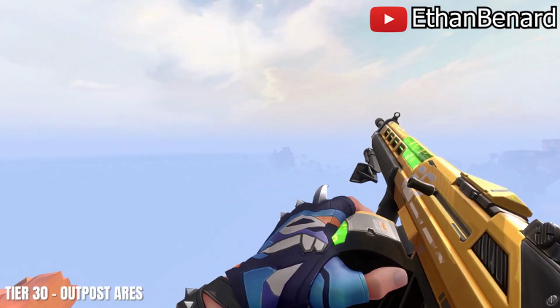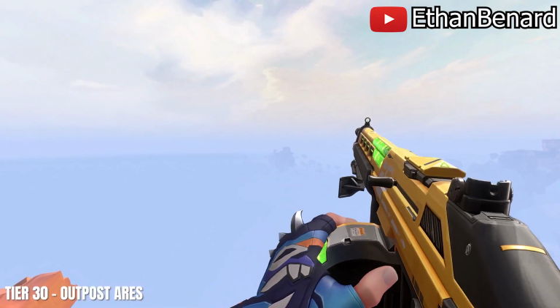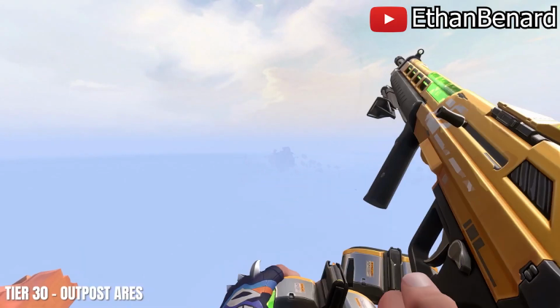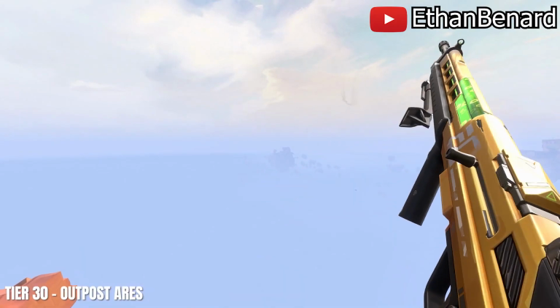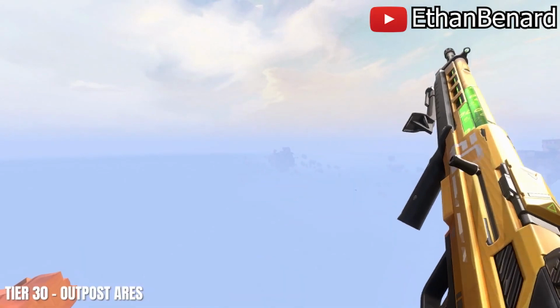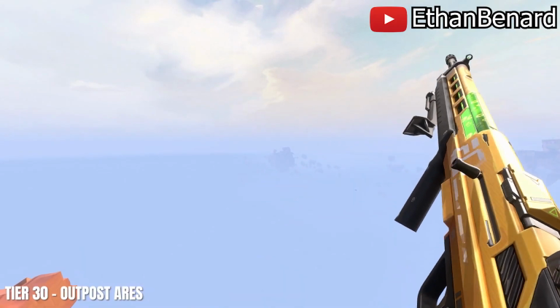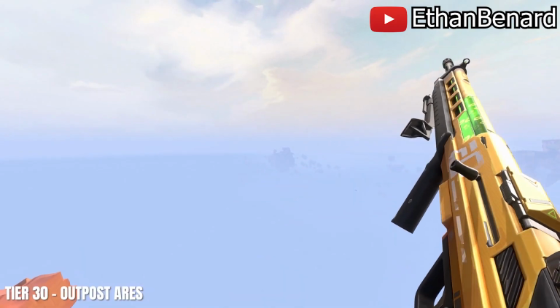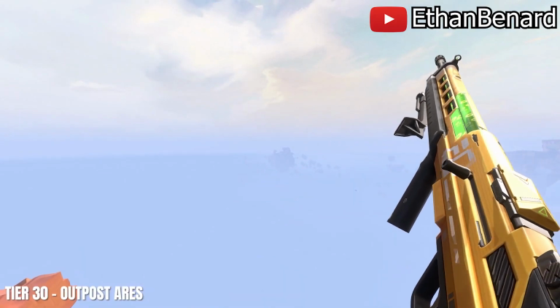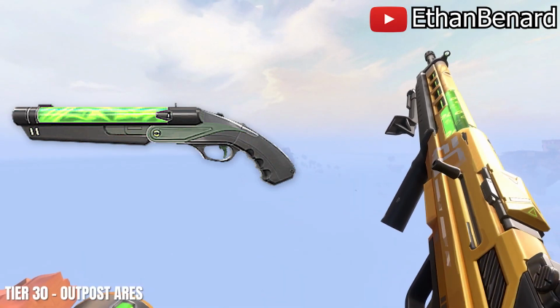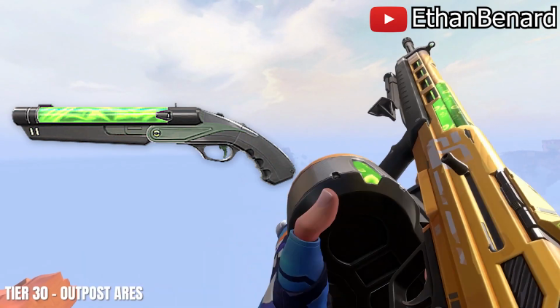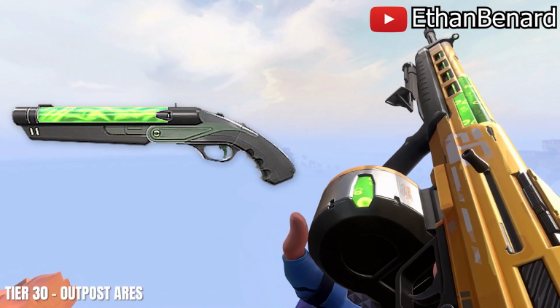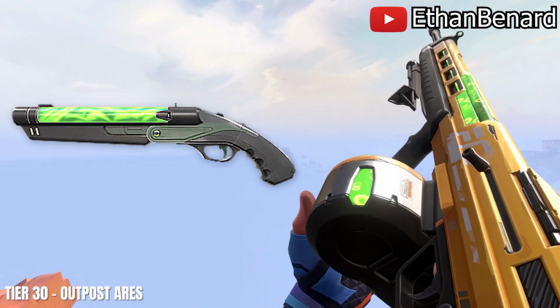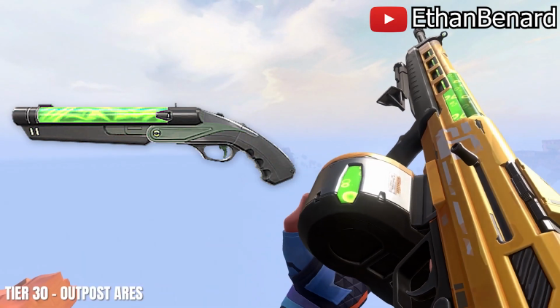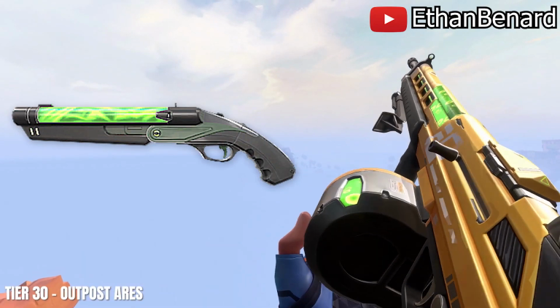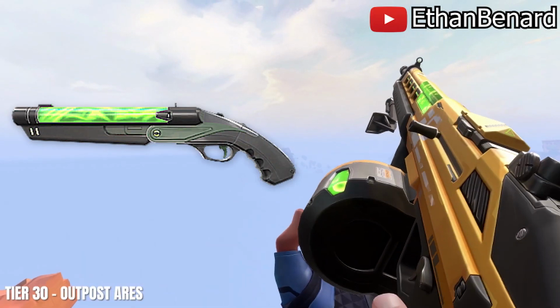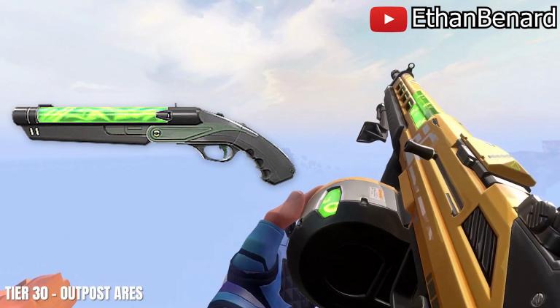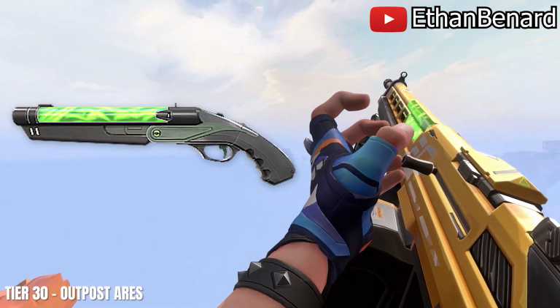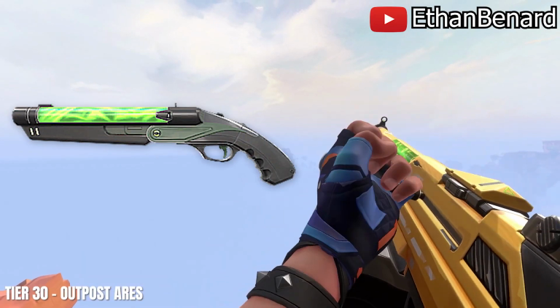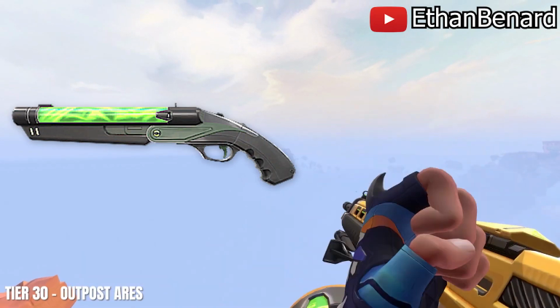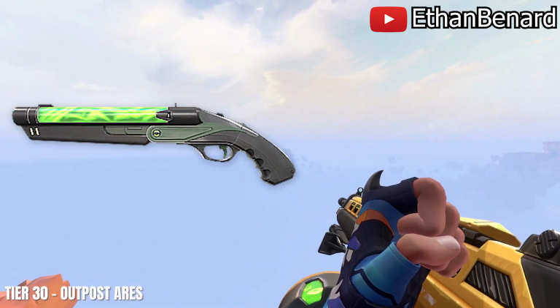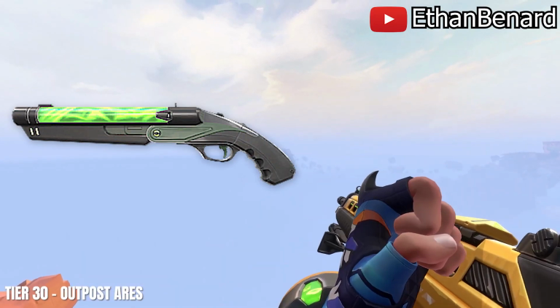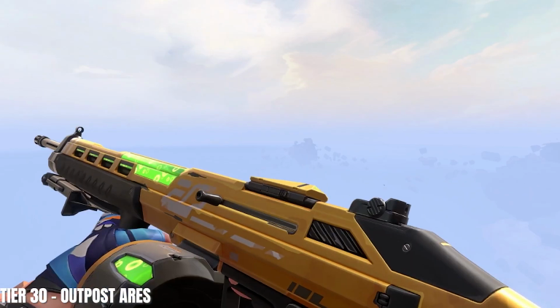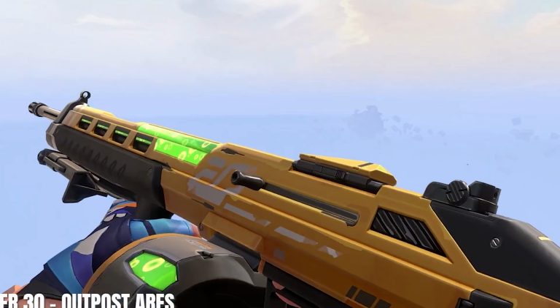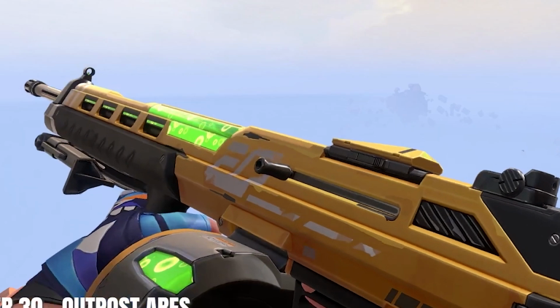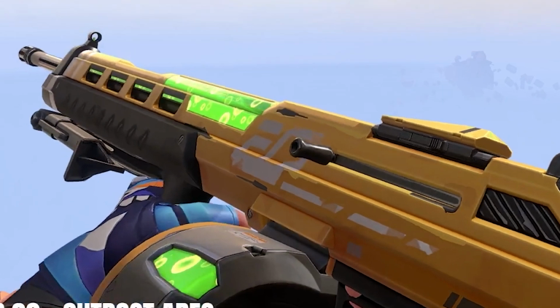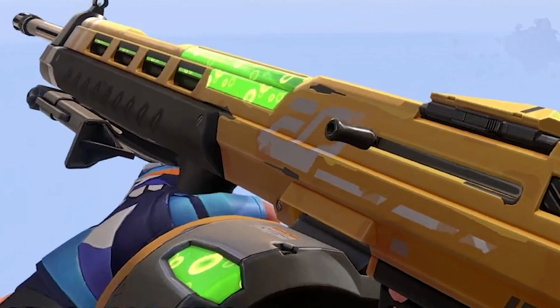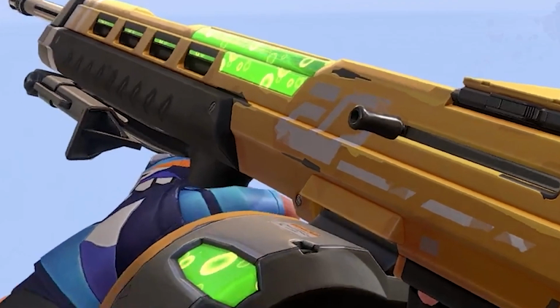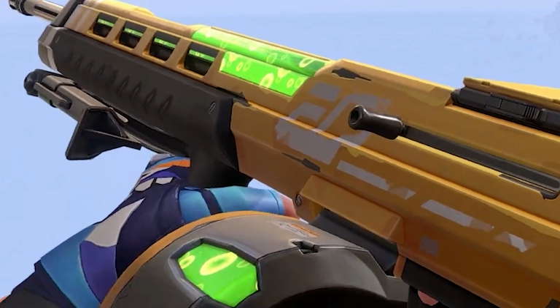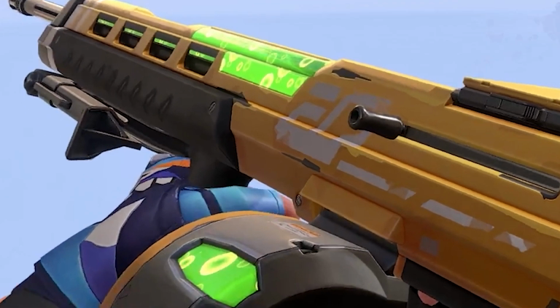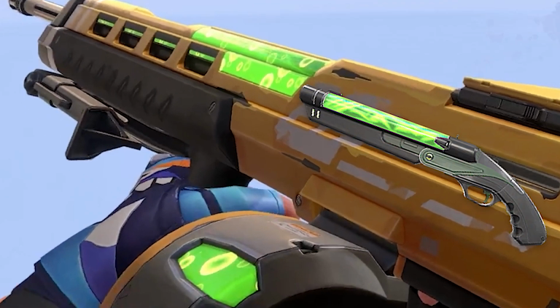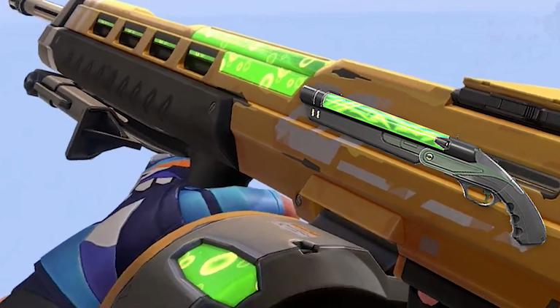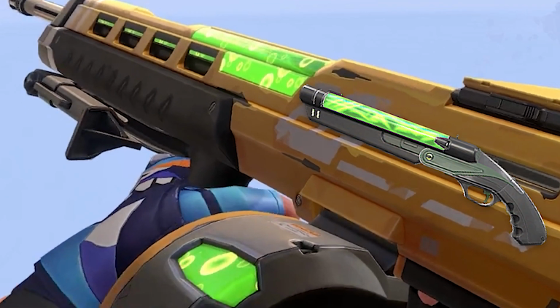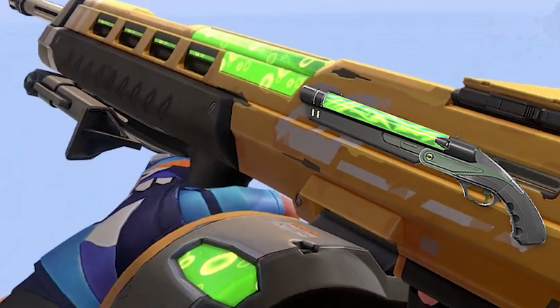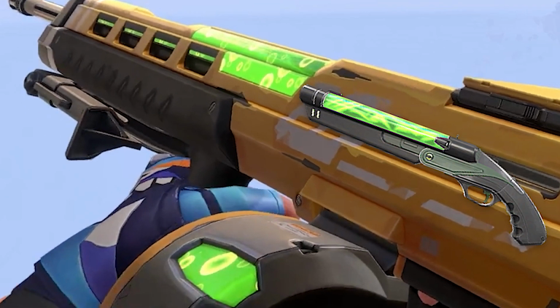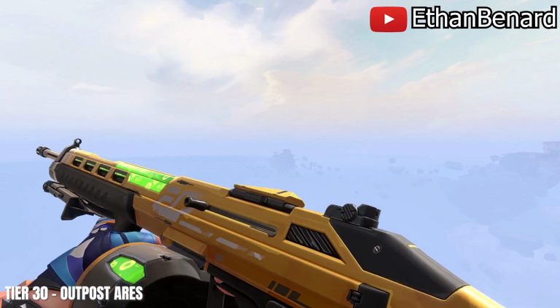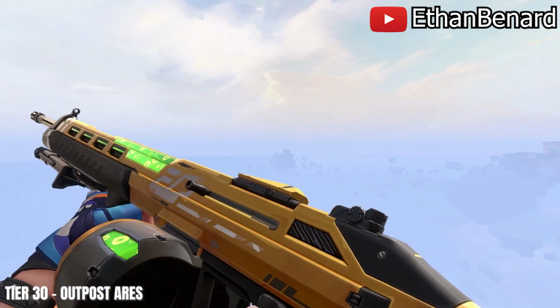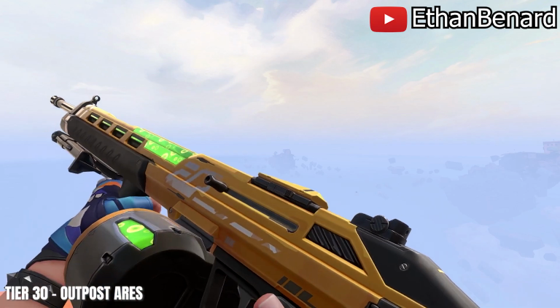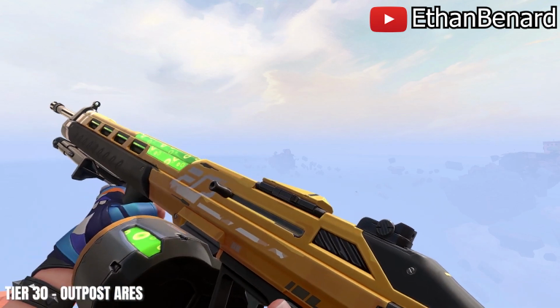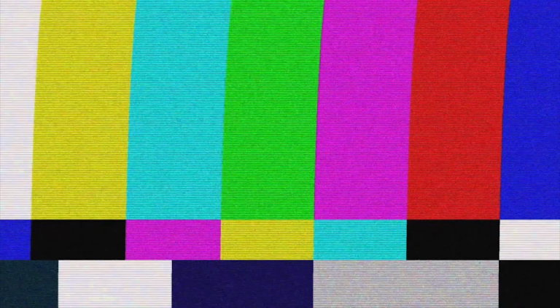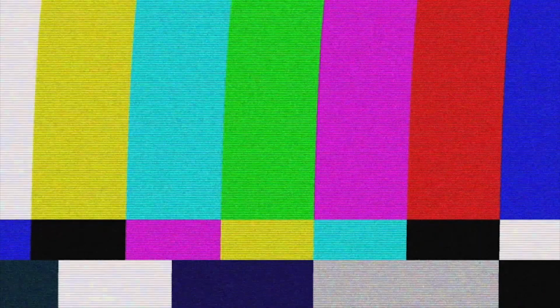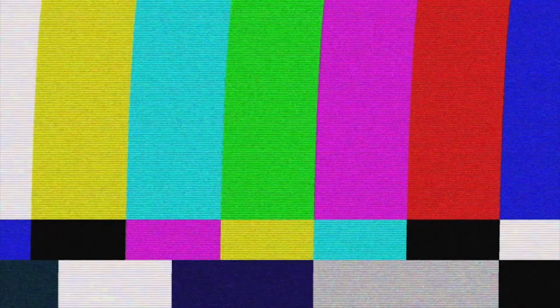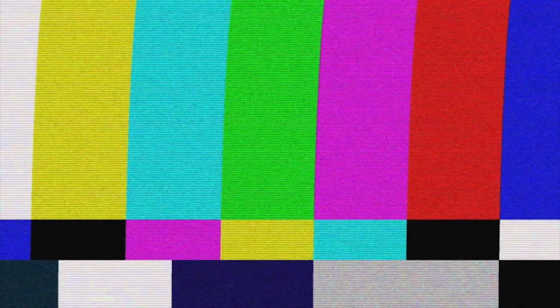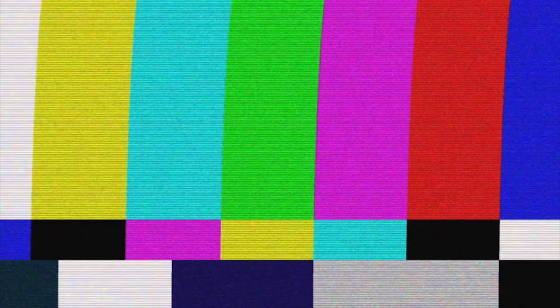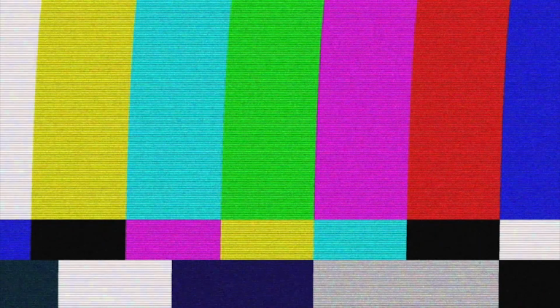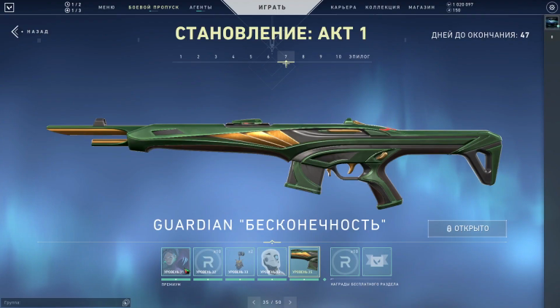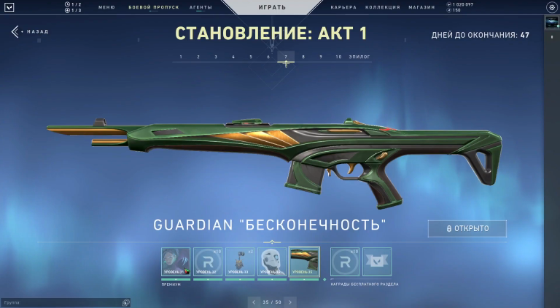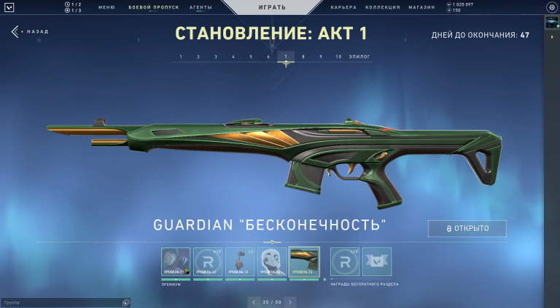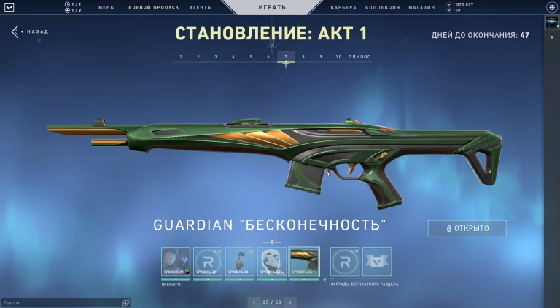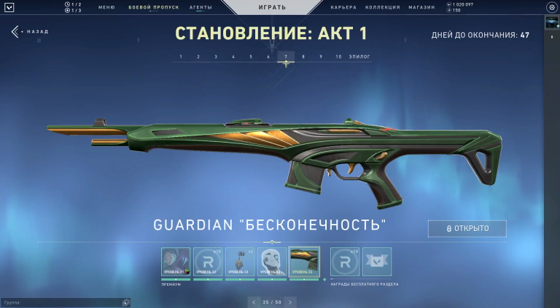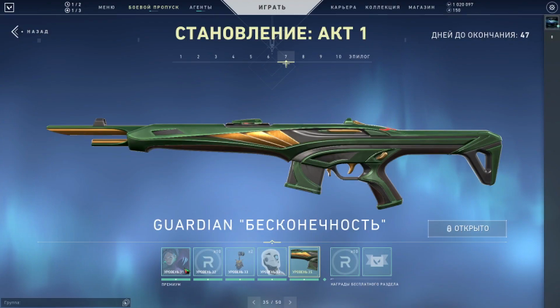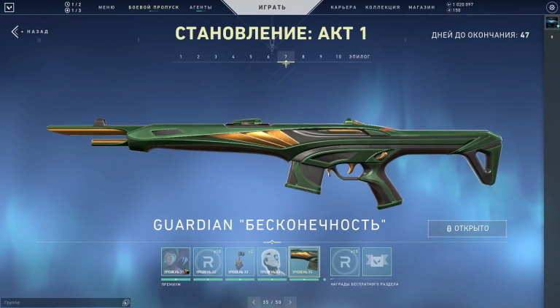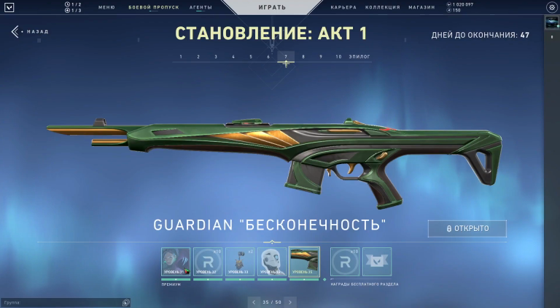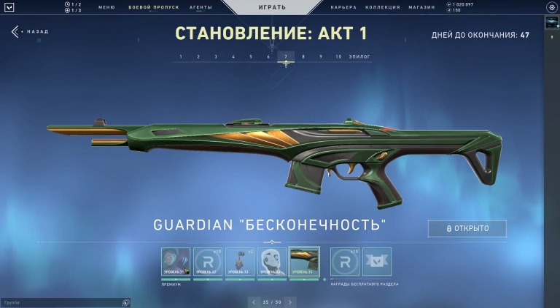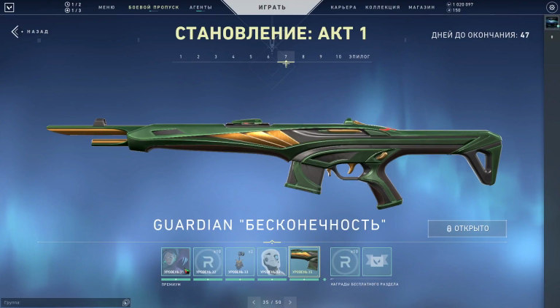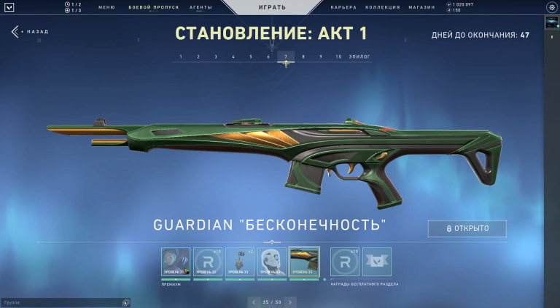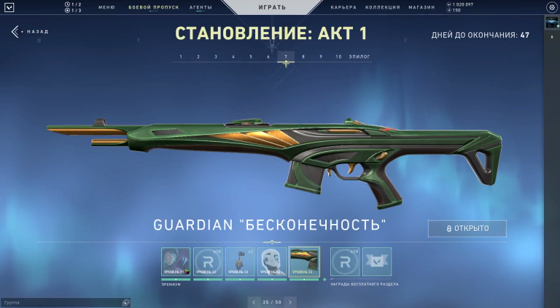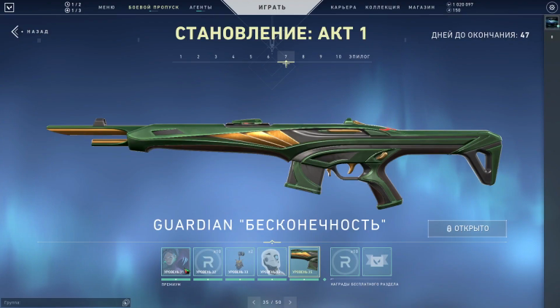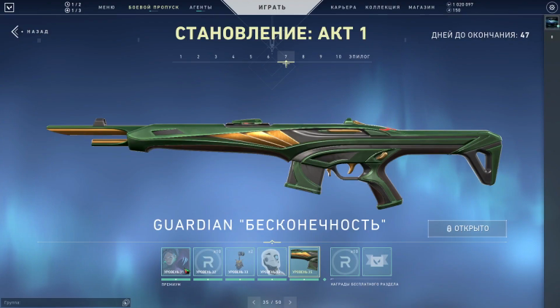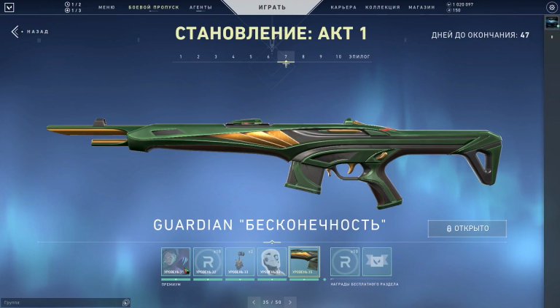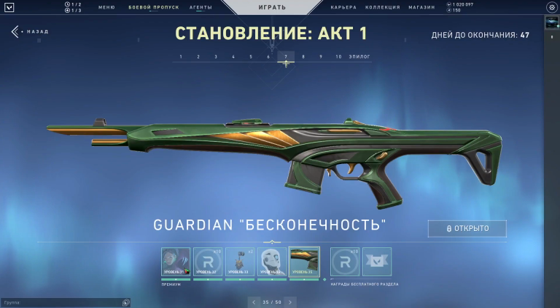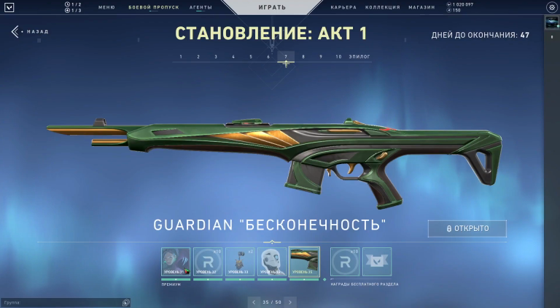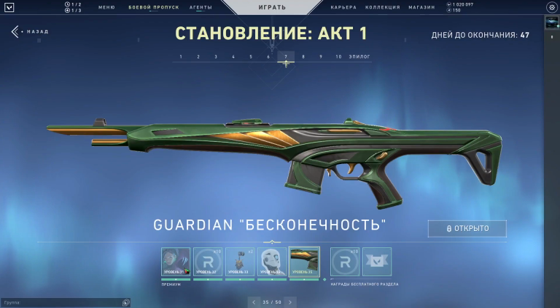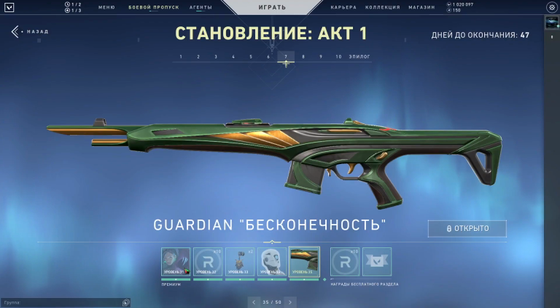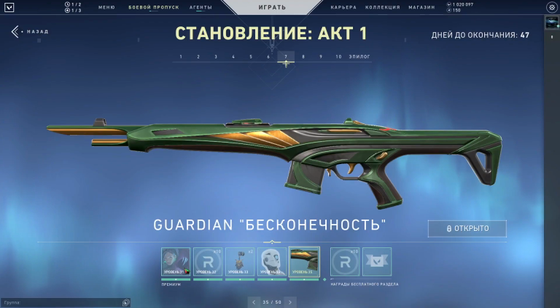Bro, who just put Viper's Shorty into the barrel of the Ares? Who did that? Now we're moving on to the Captain Falcon Guardian.